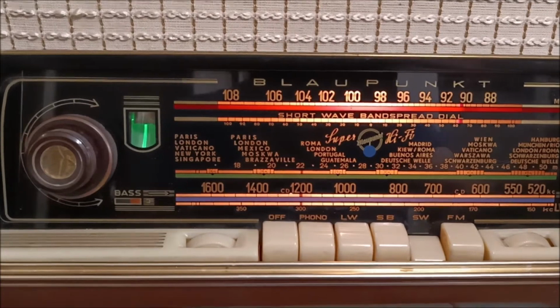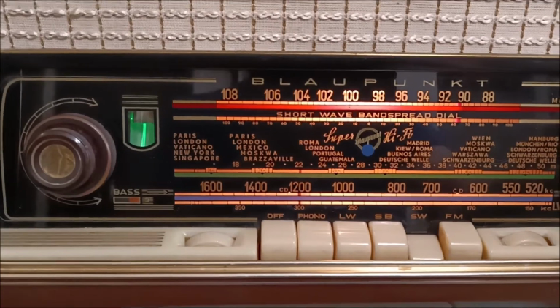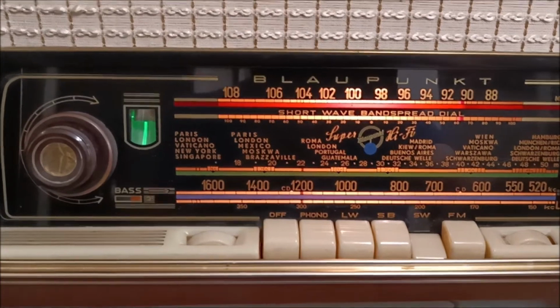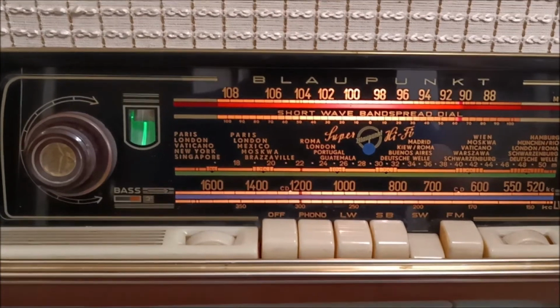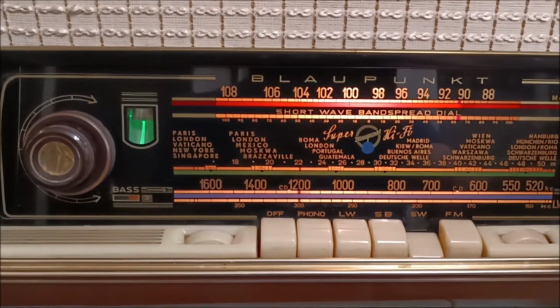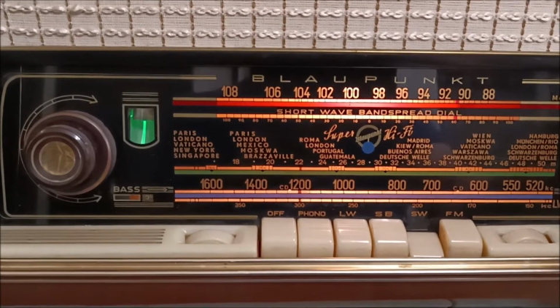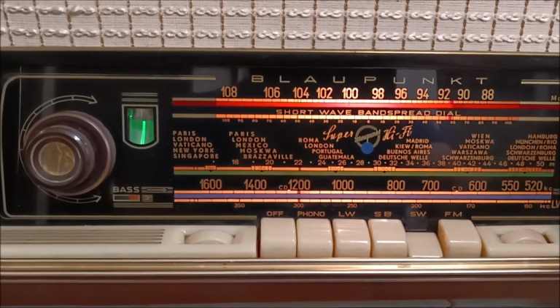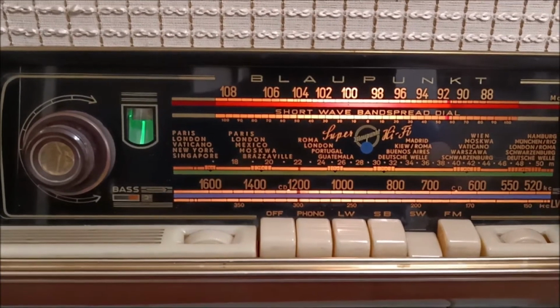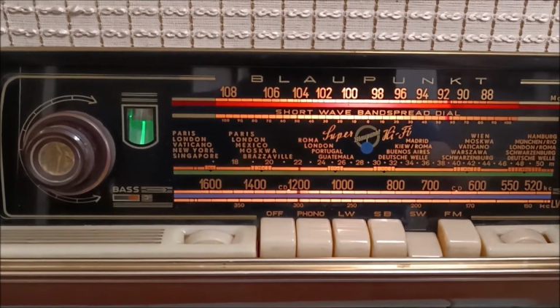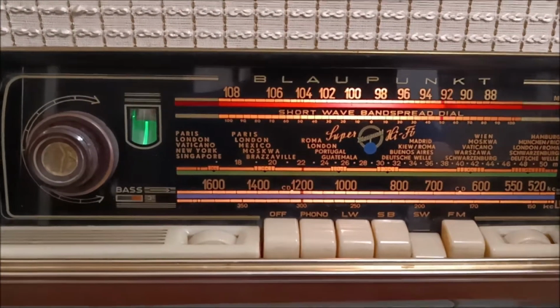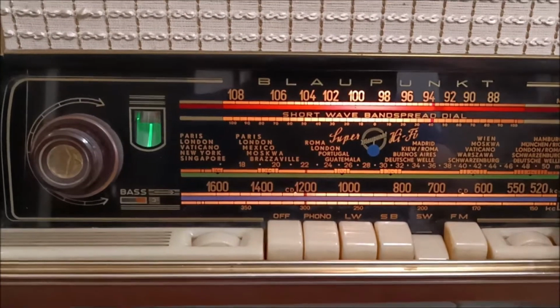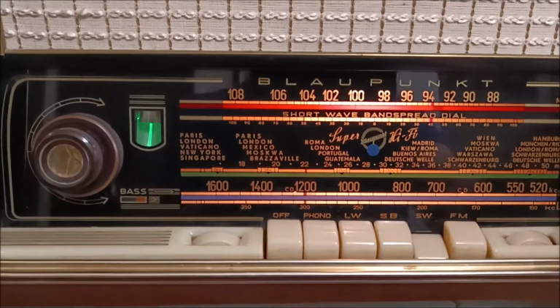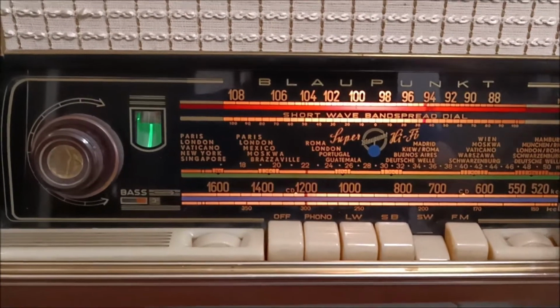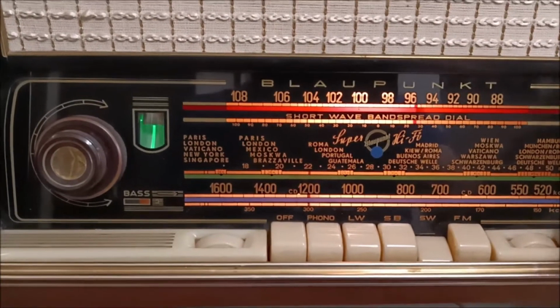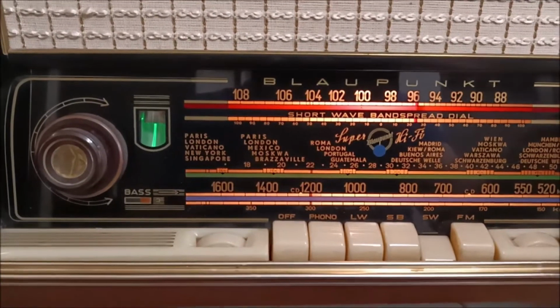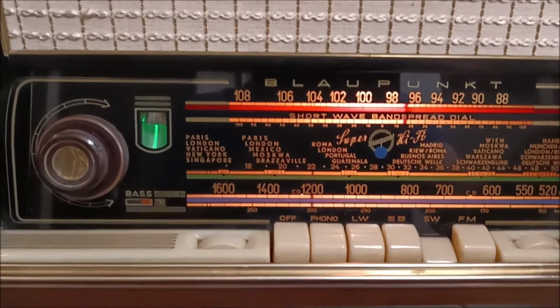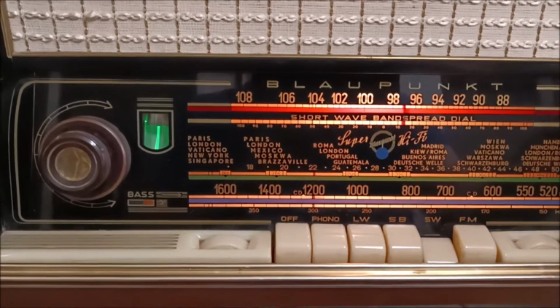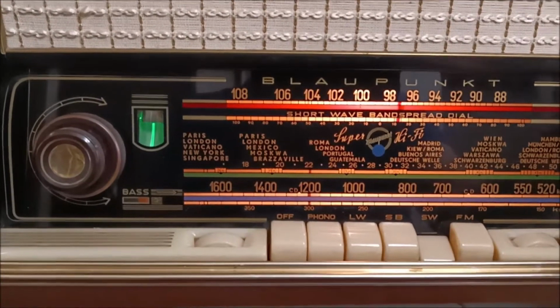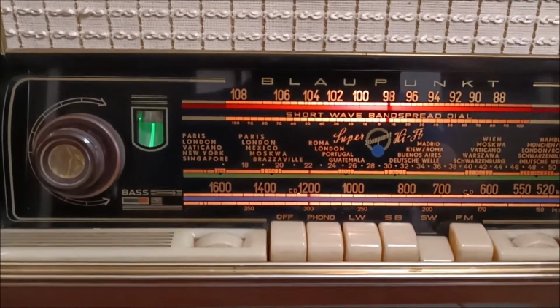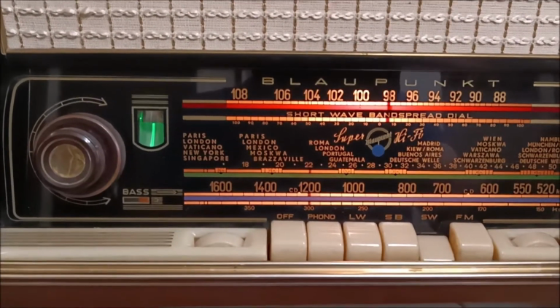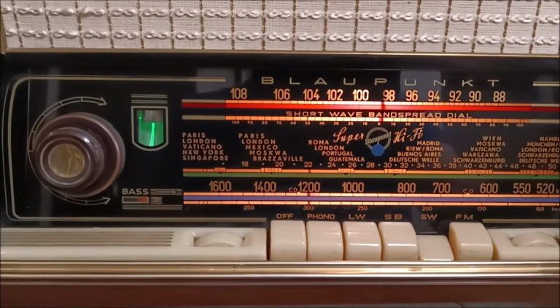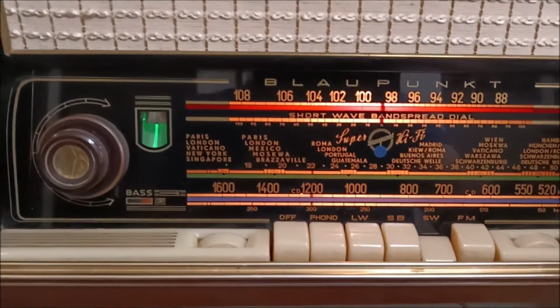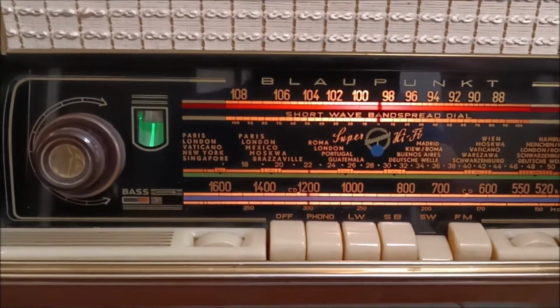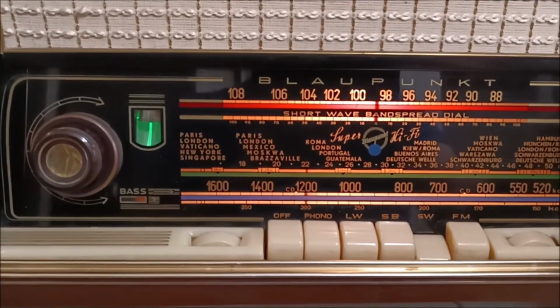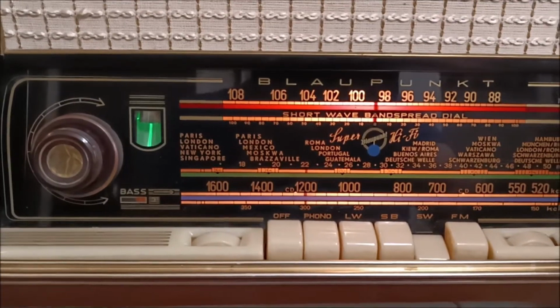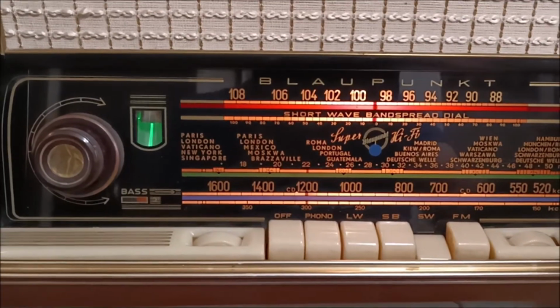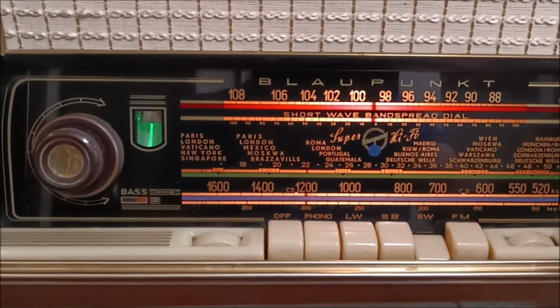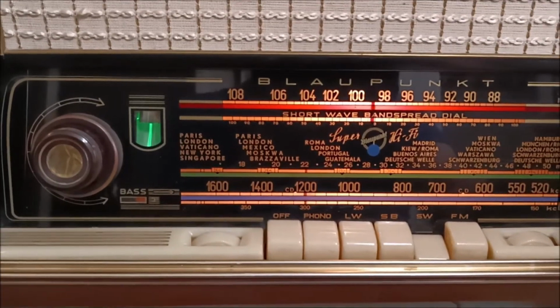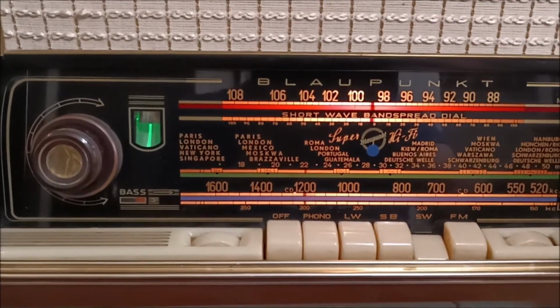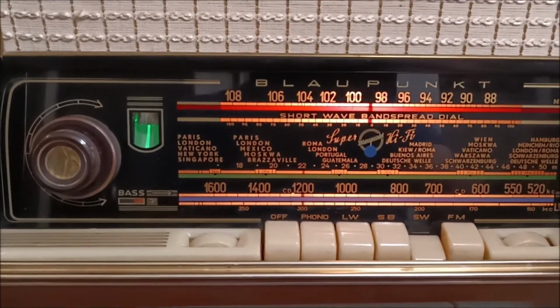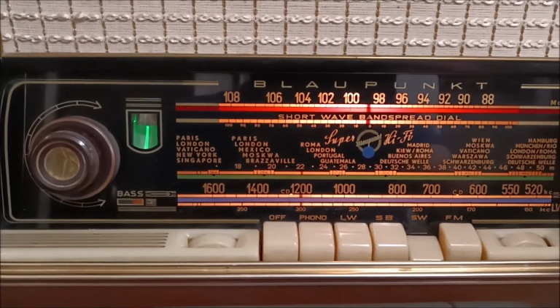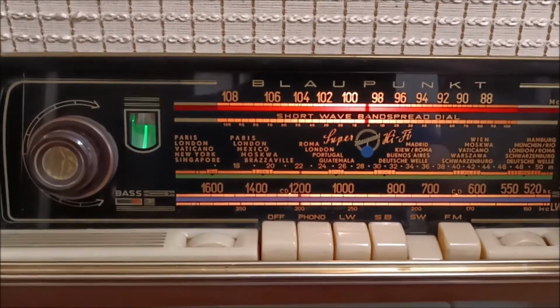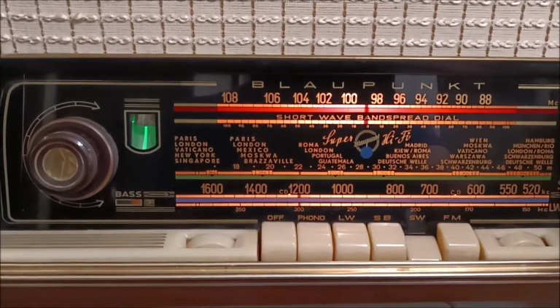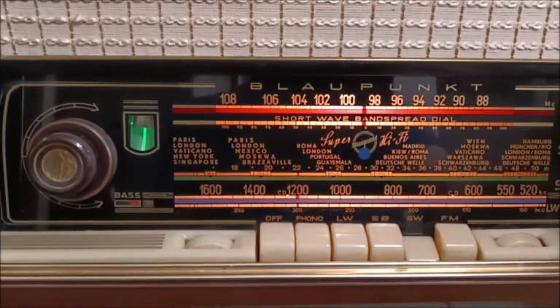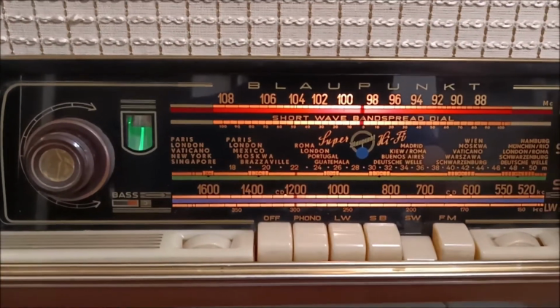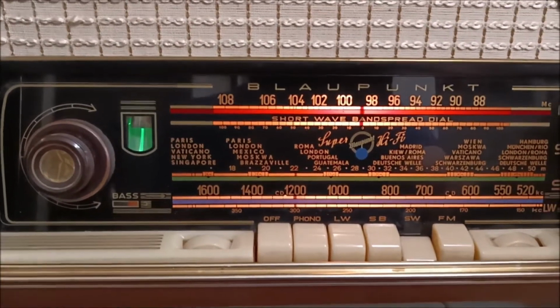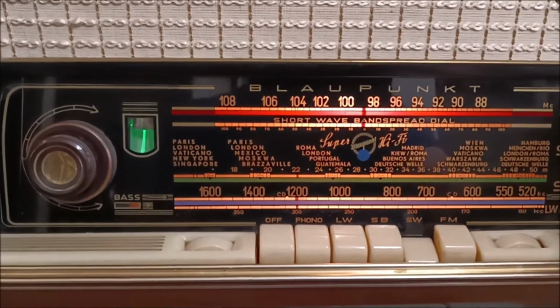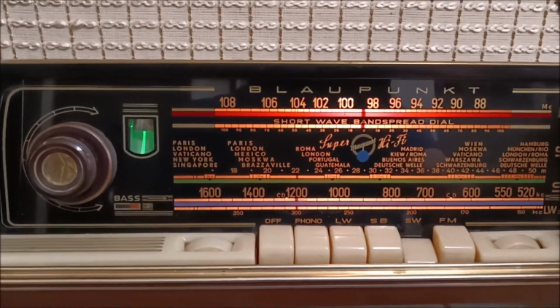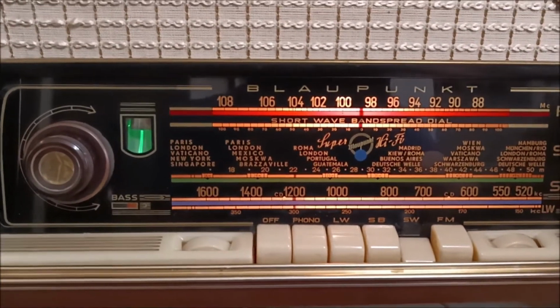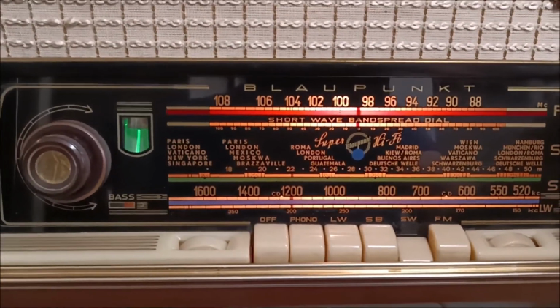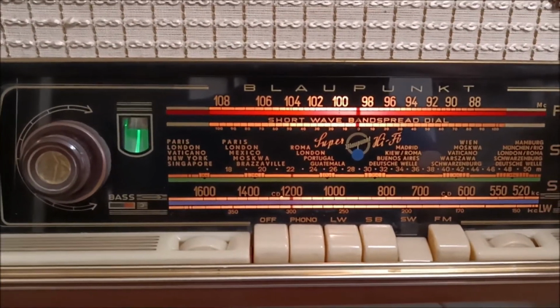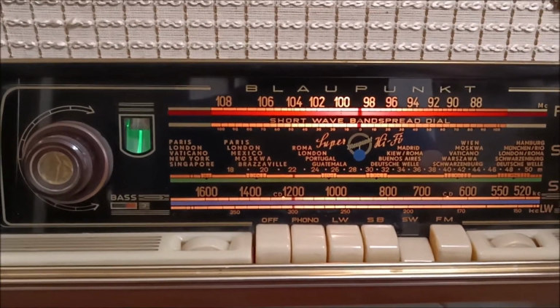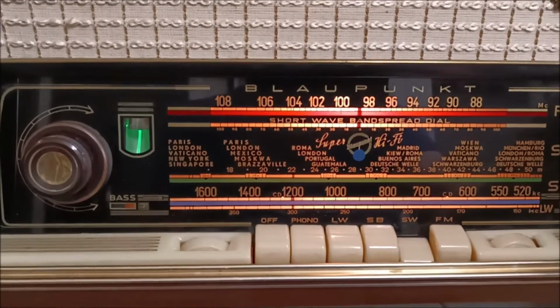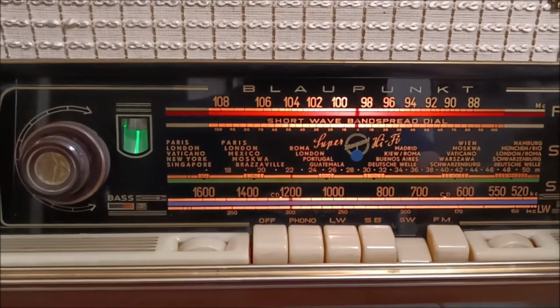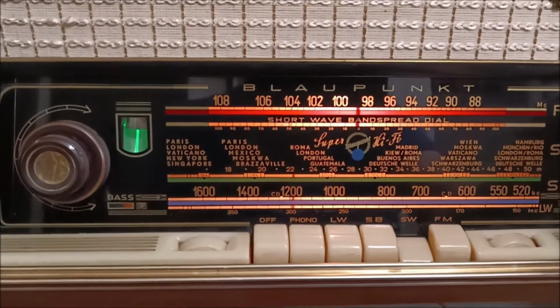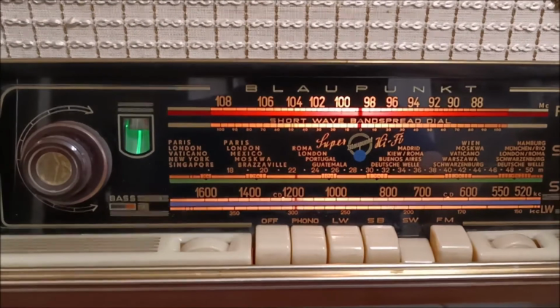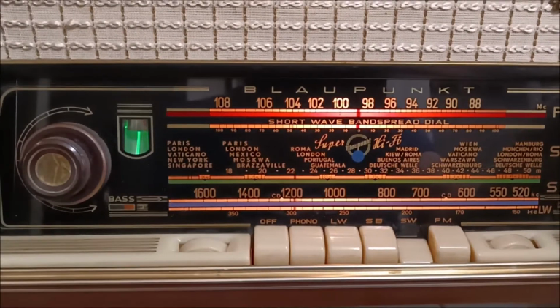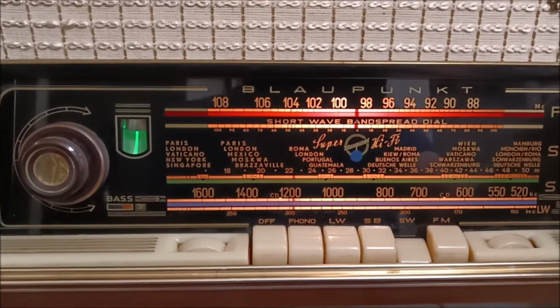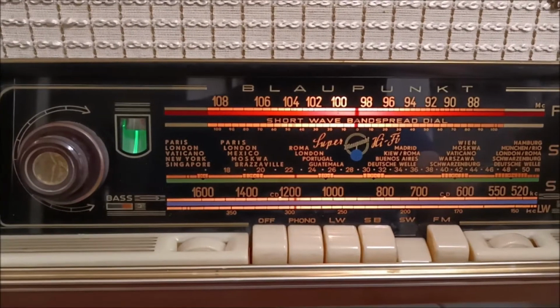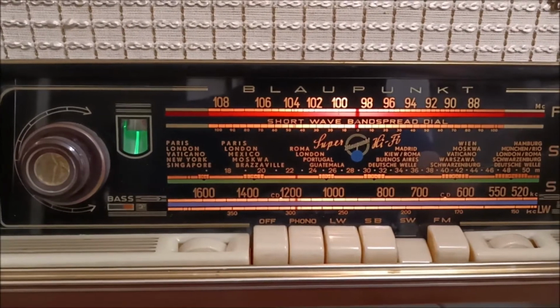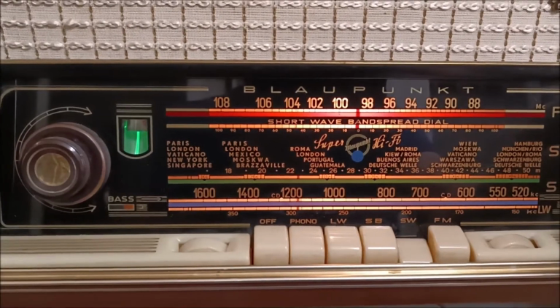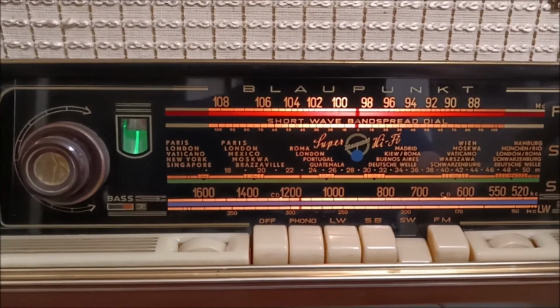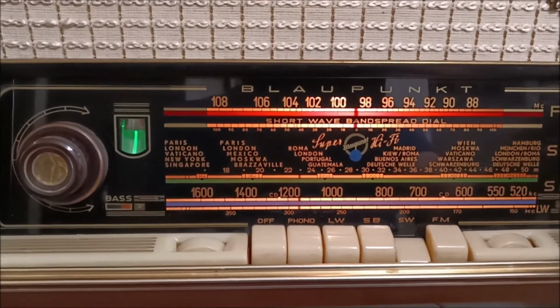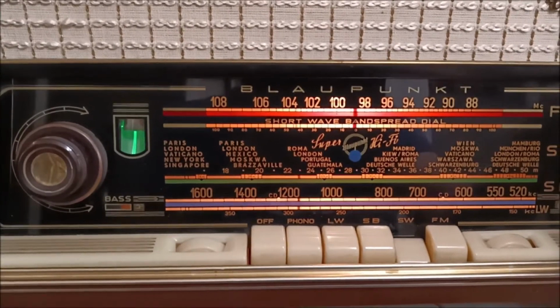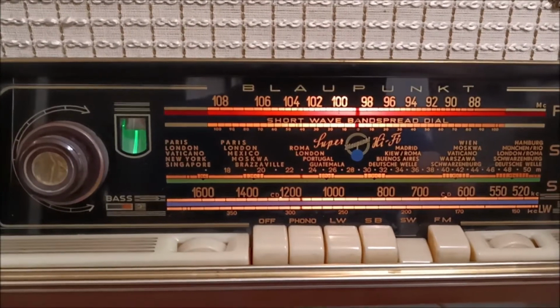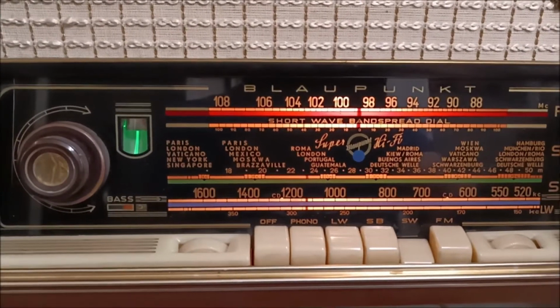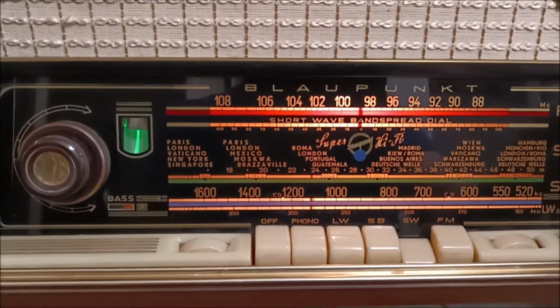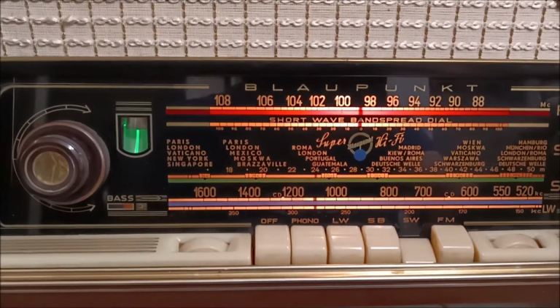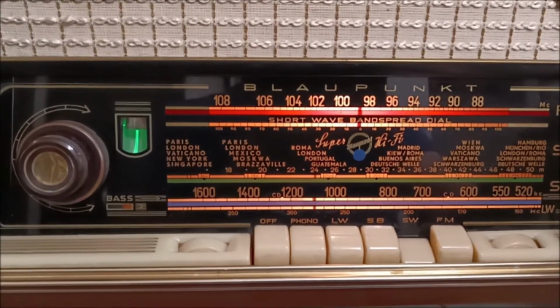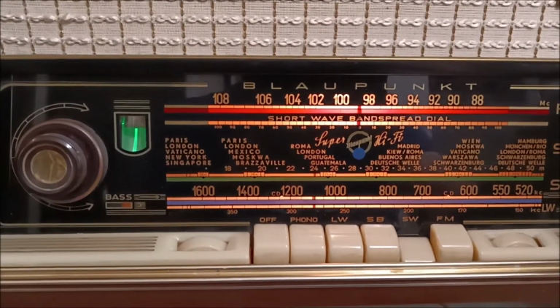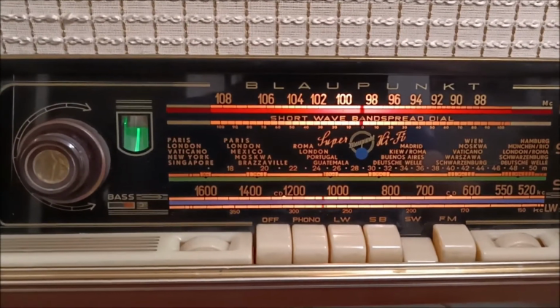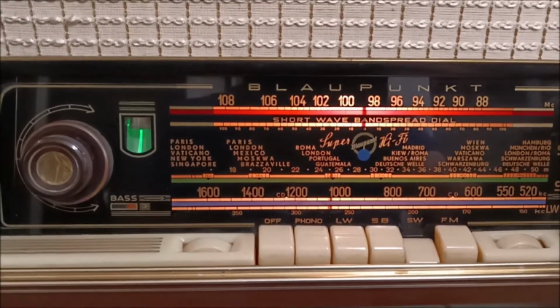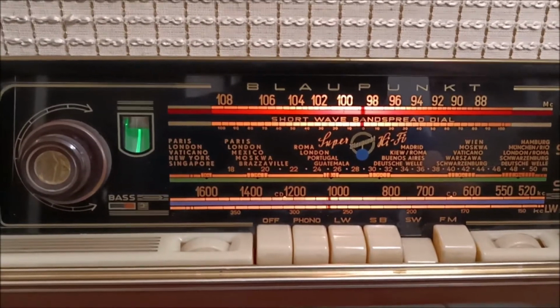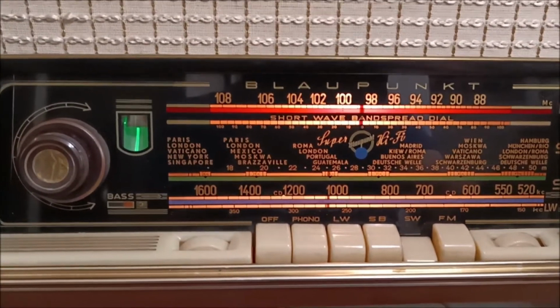There's shortwave. Put that back in the center — that's actually the band spread, so that's like the fine tuning for the shortwave.